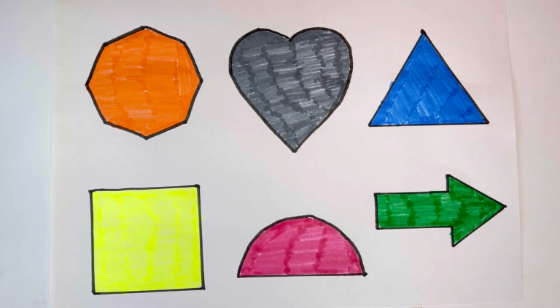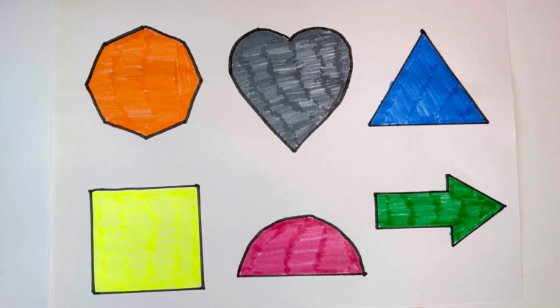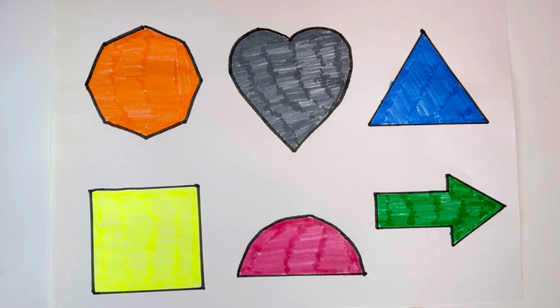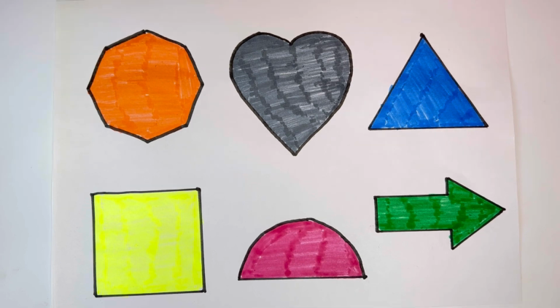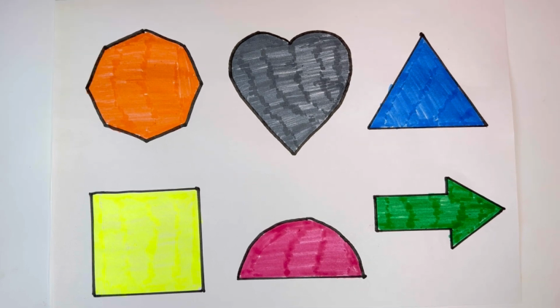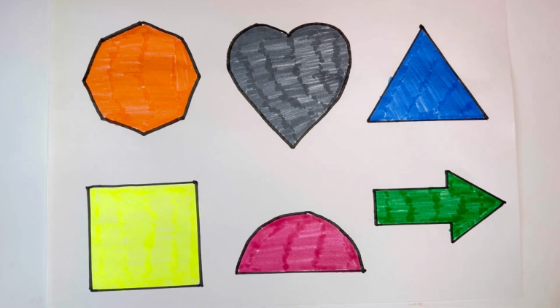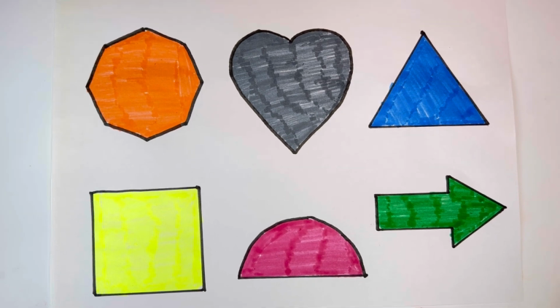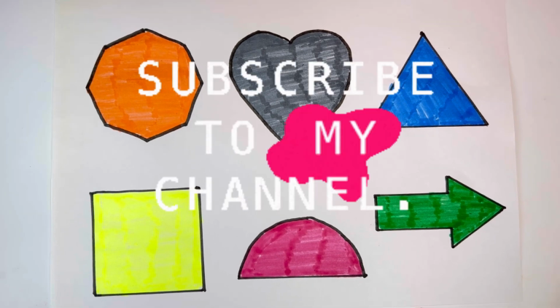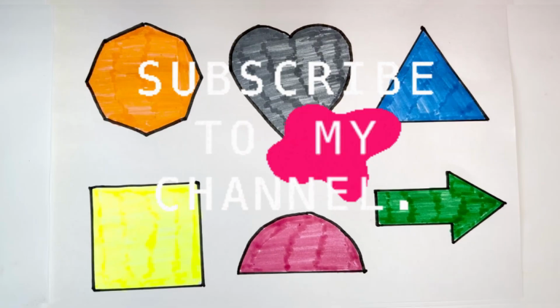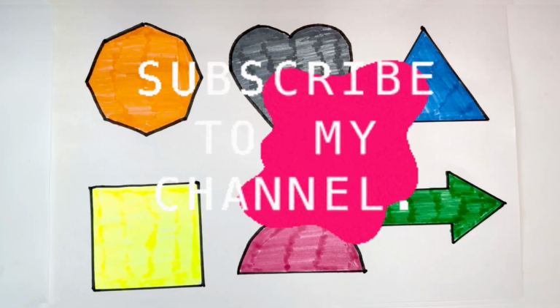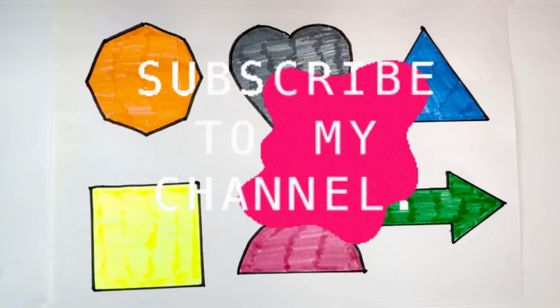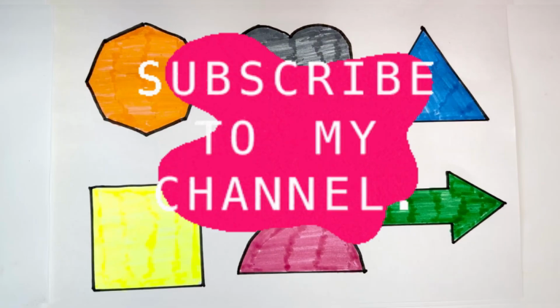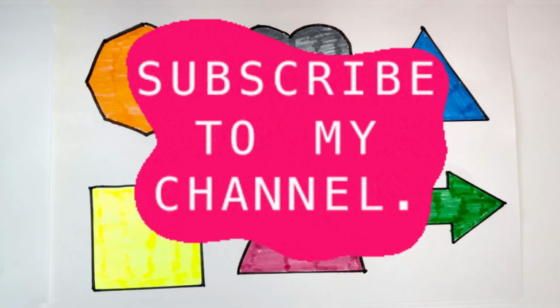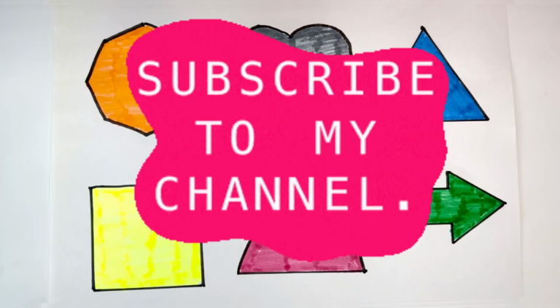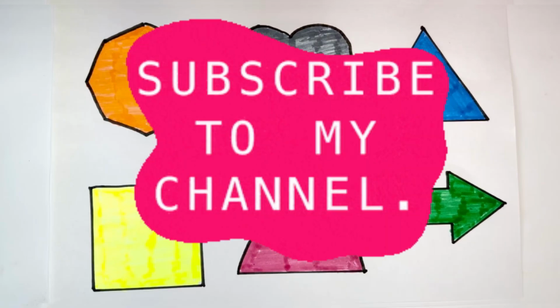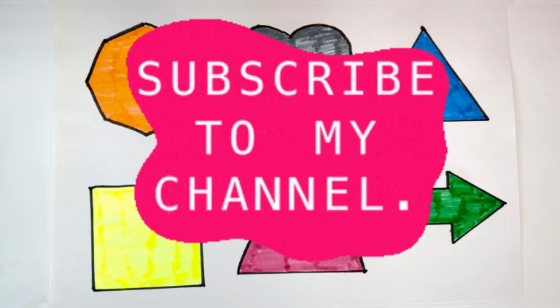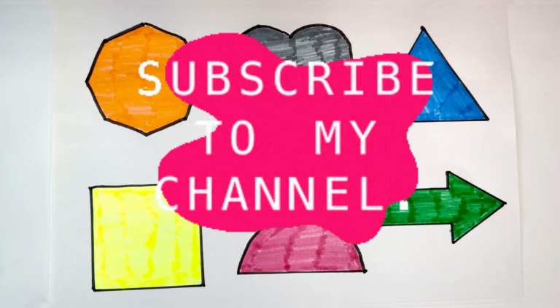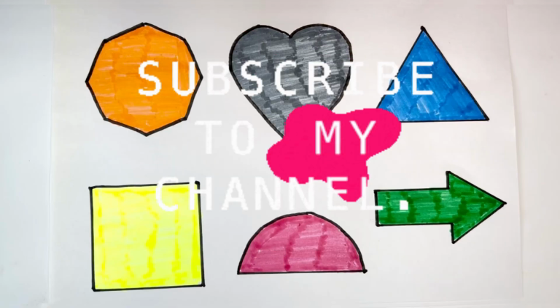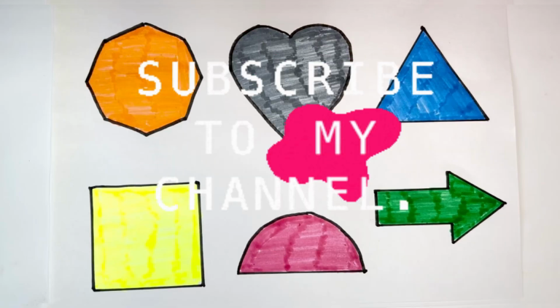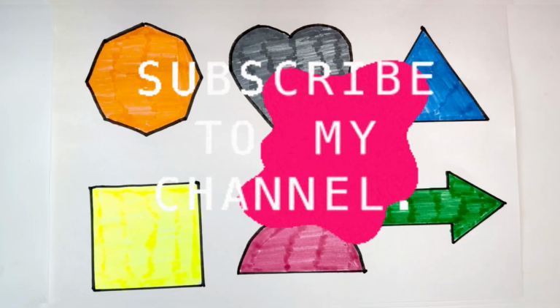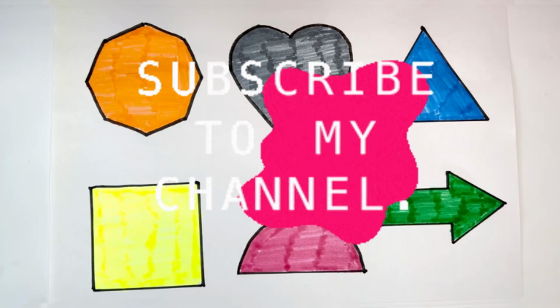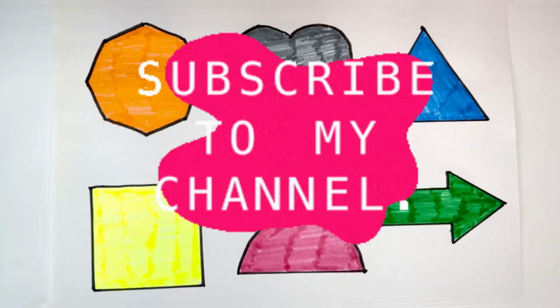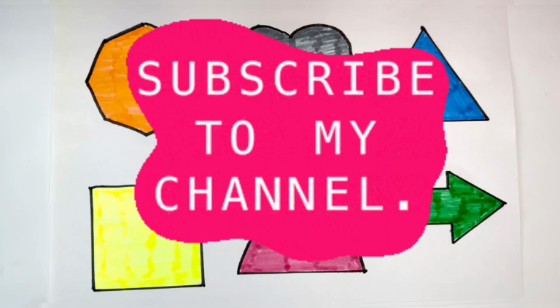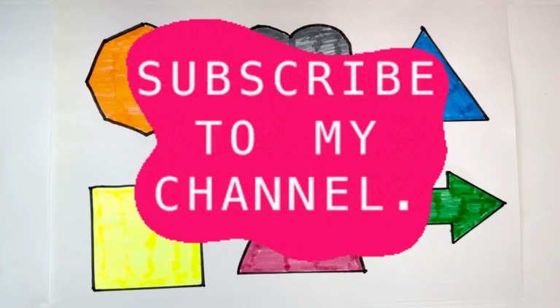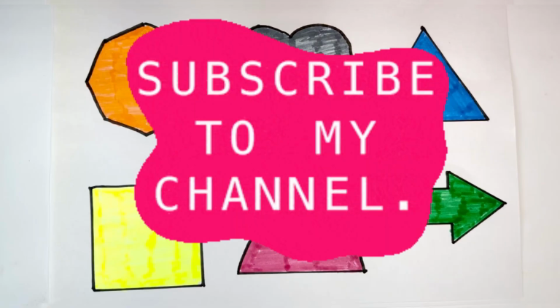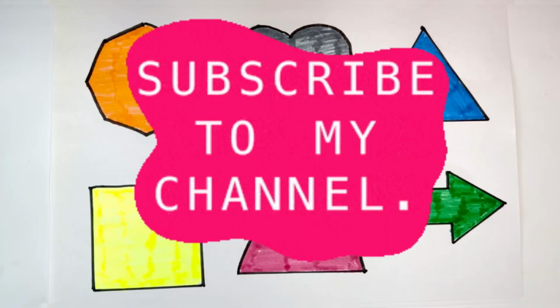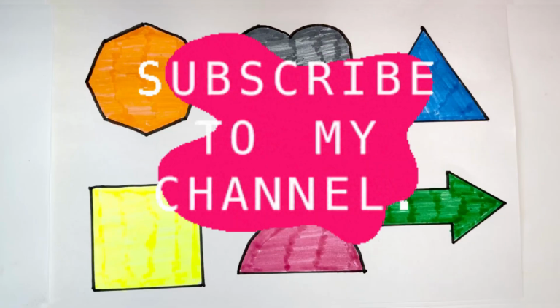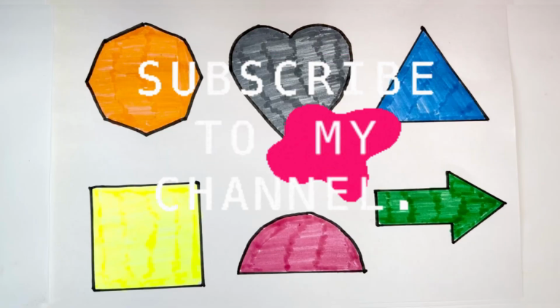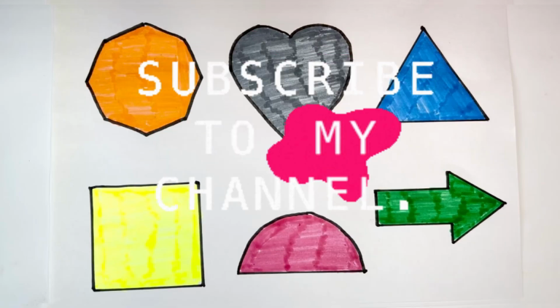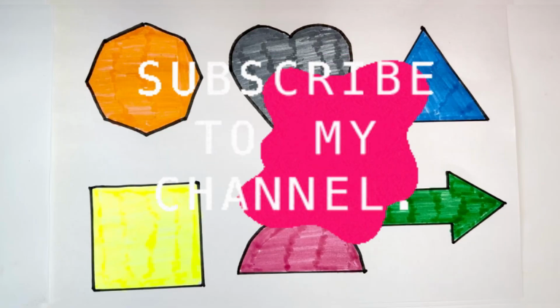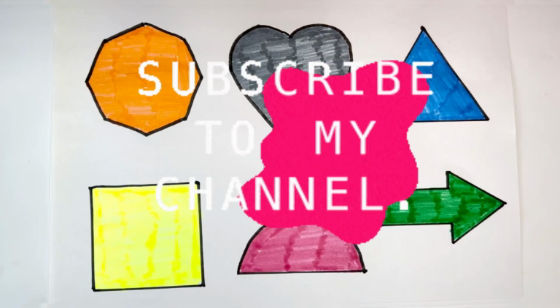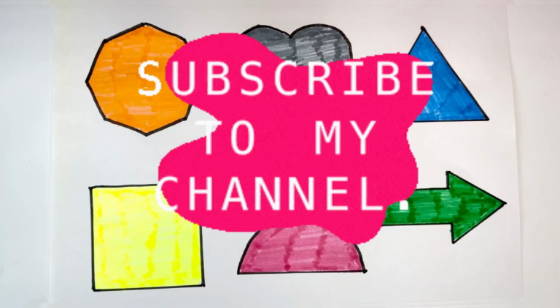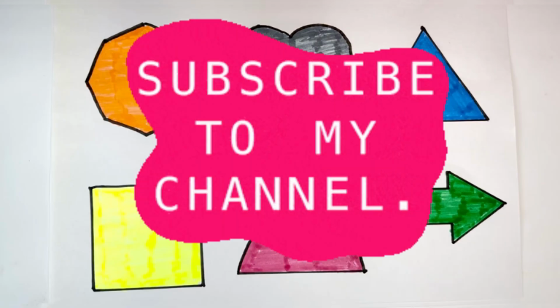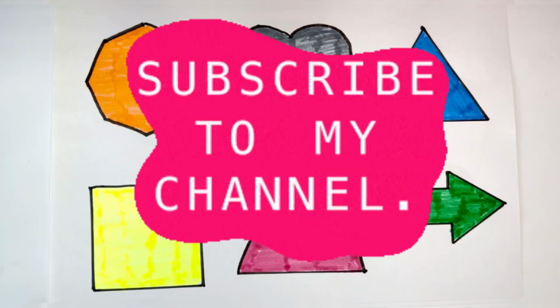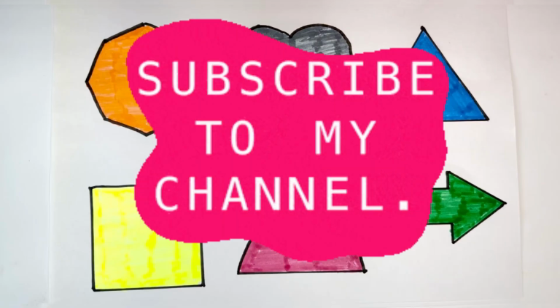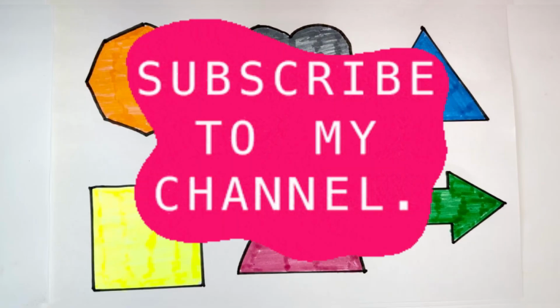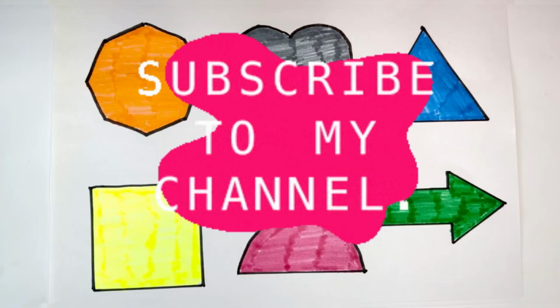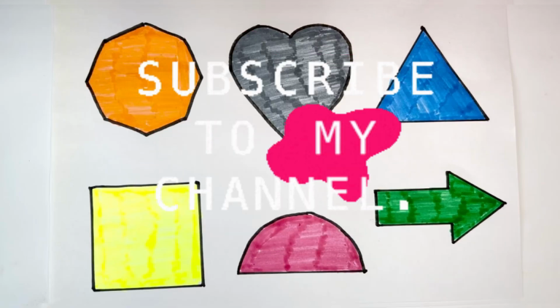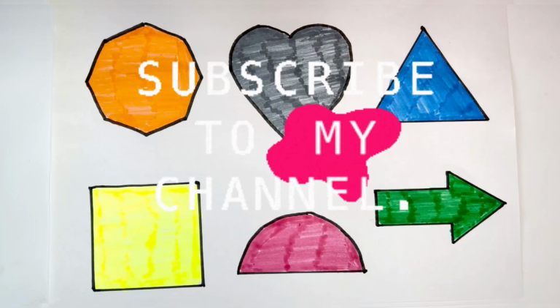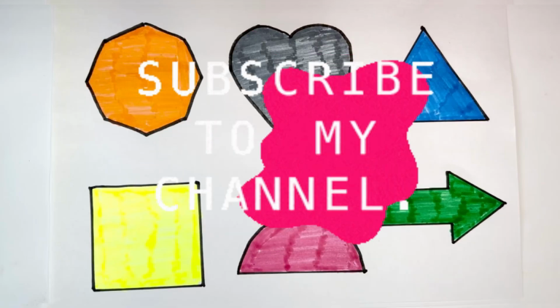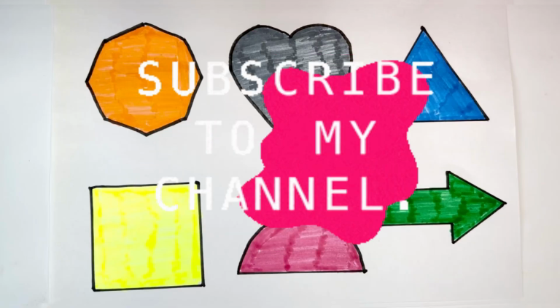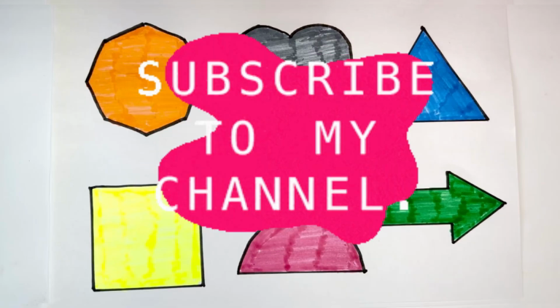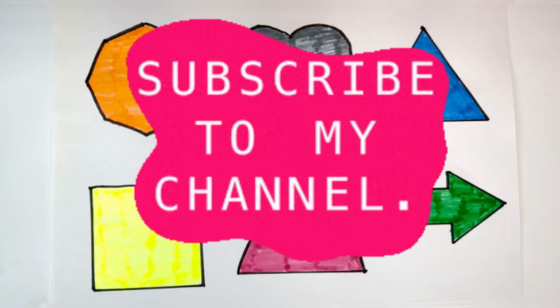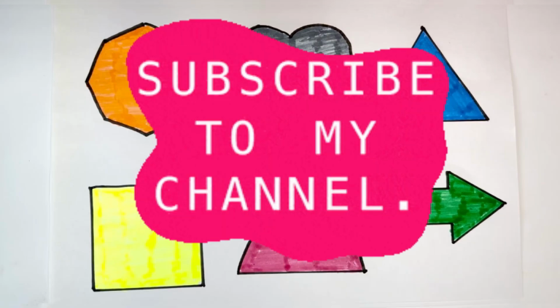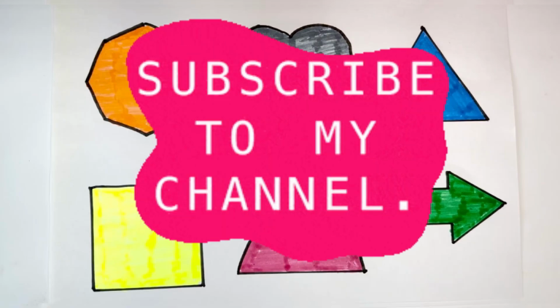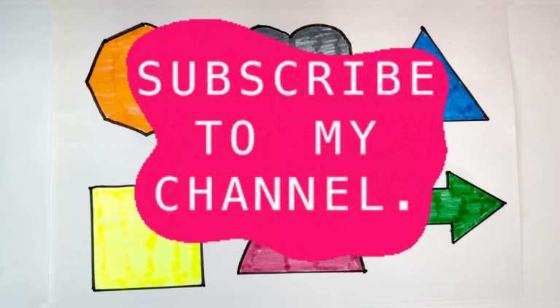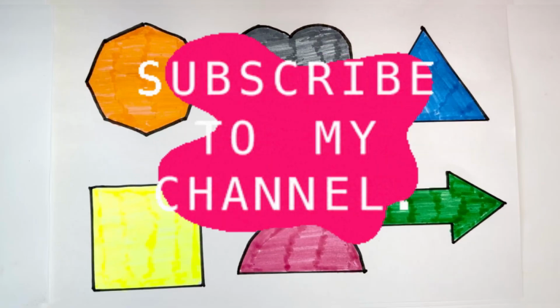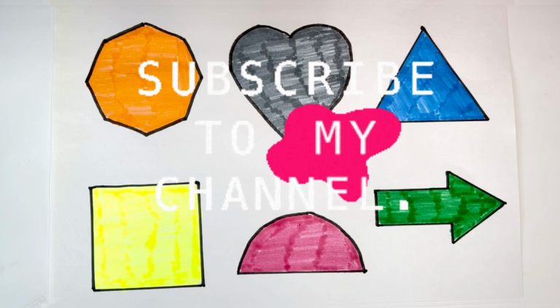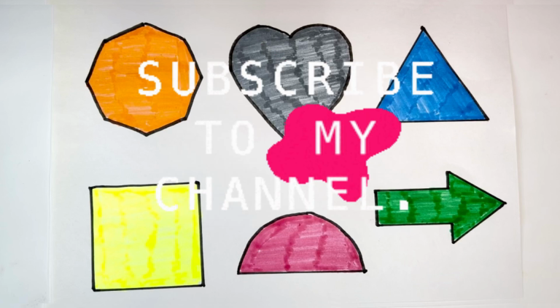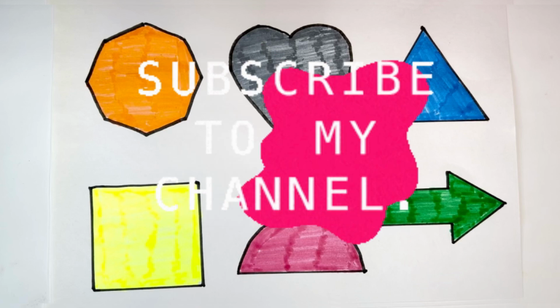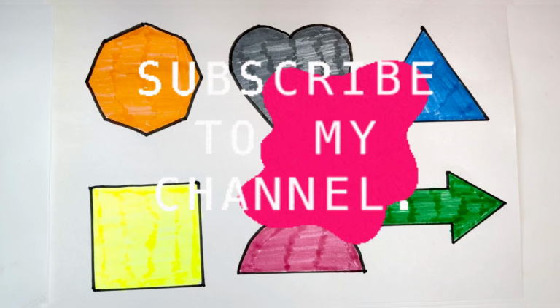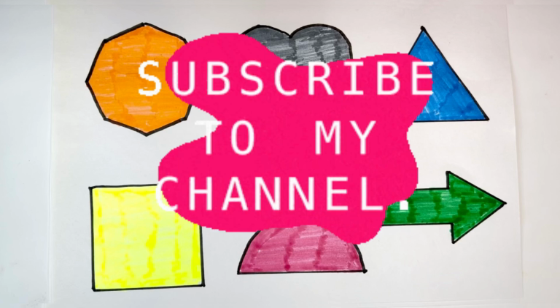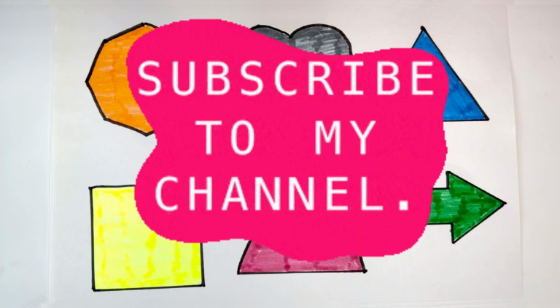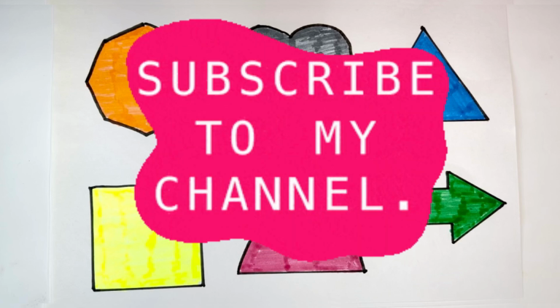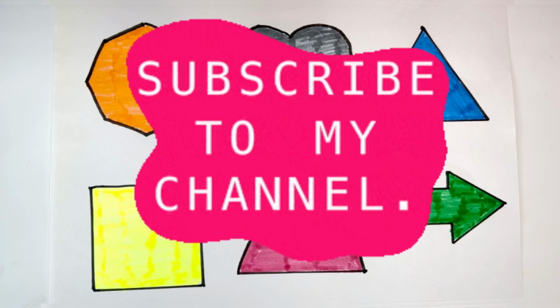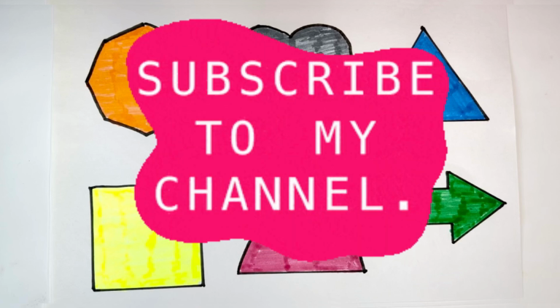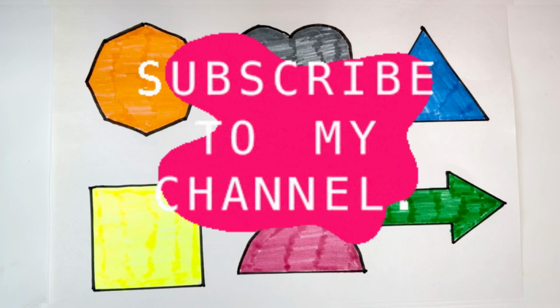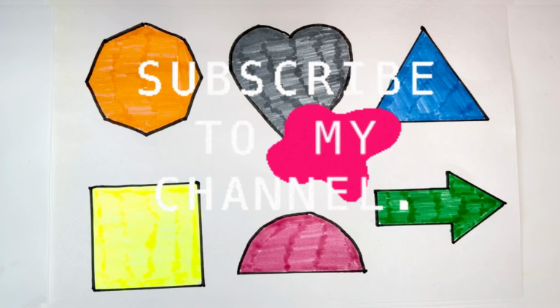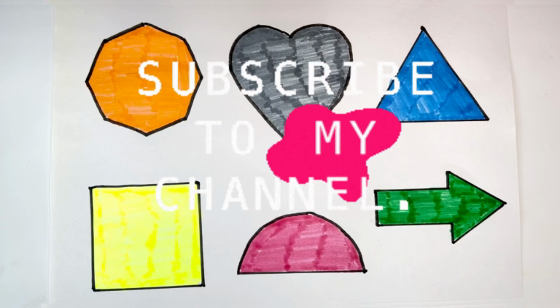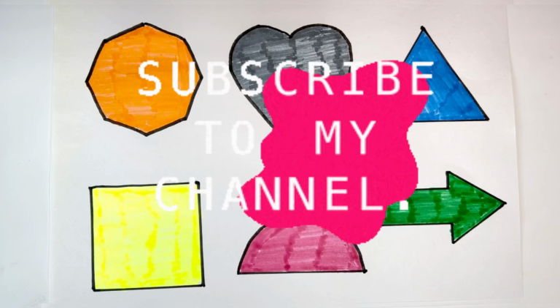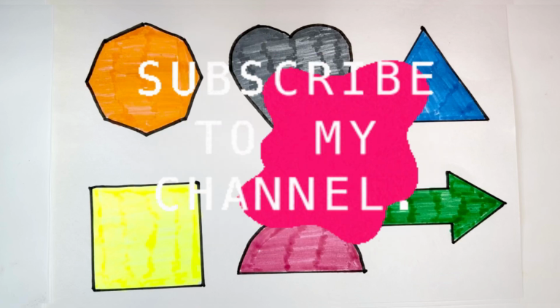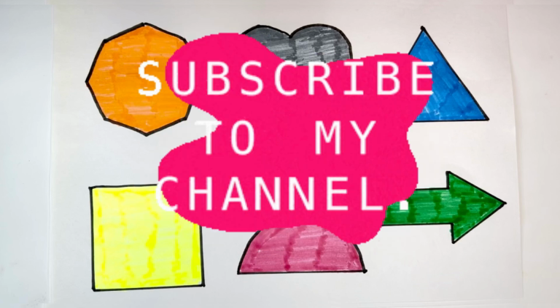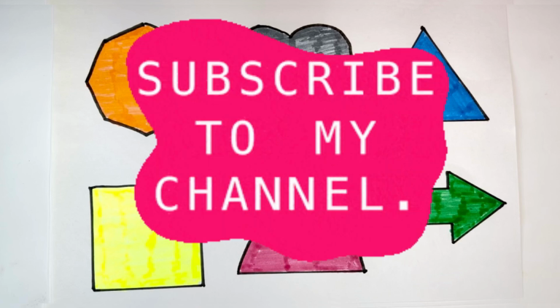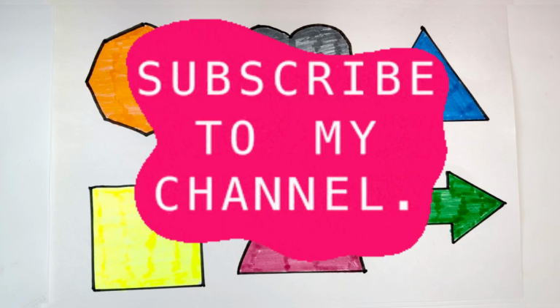Thank you so much for watching. Don't forget to like and subscribe. See you in the next video. Bye-bye!